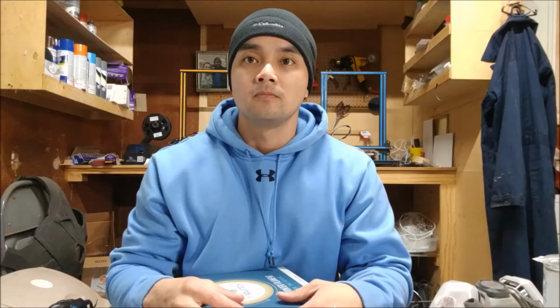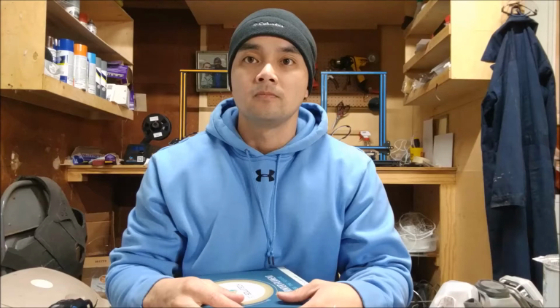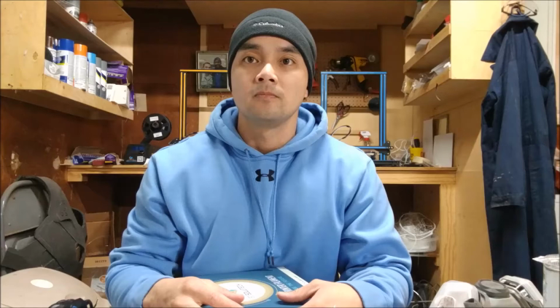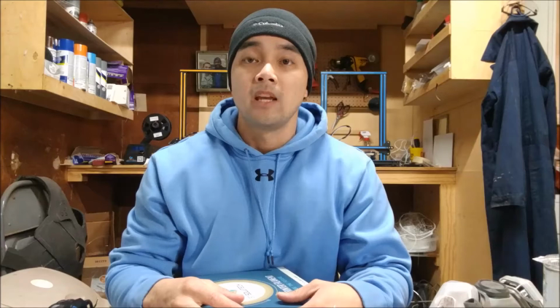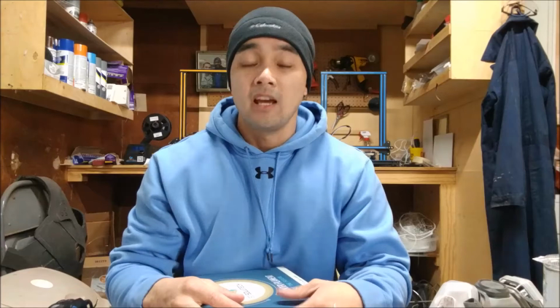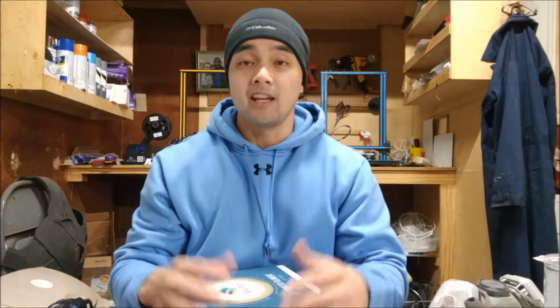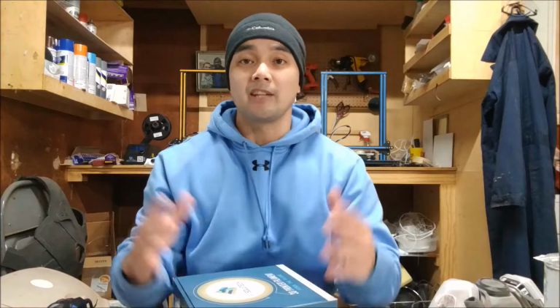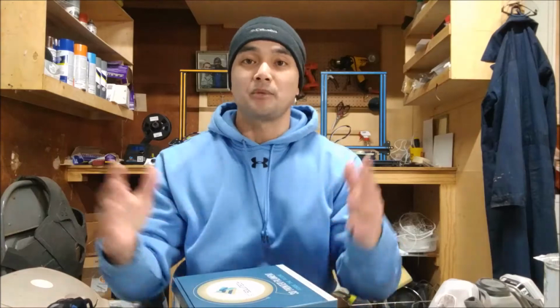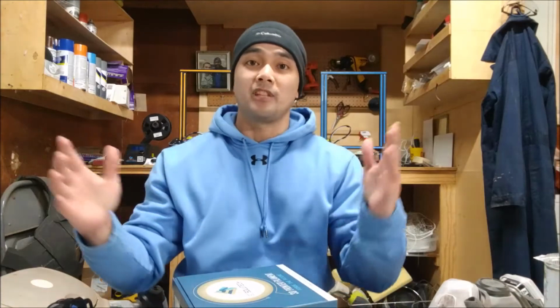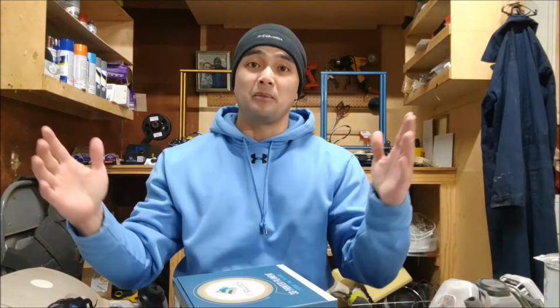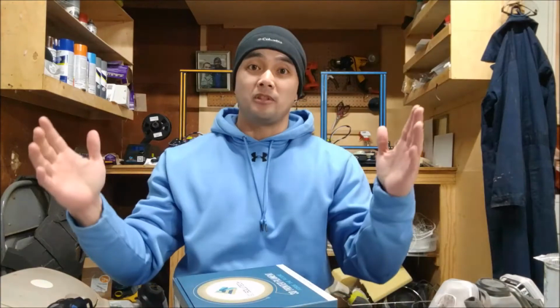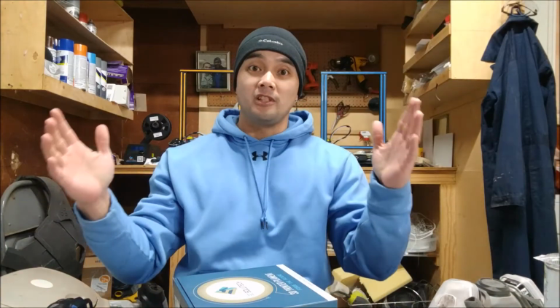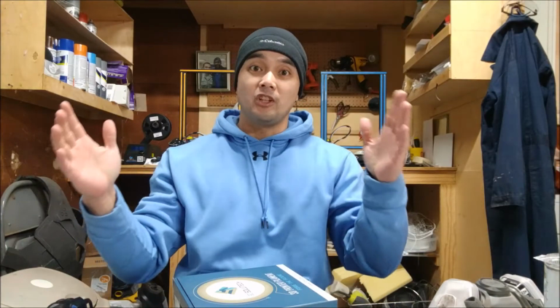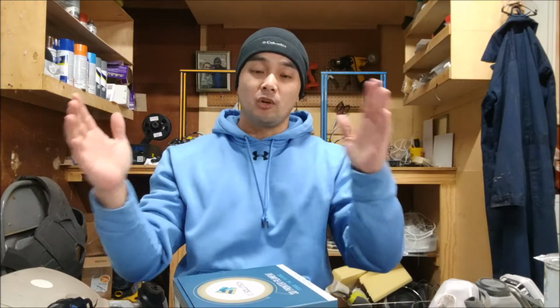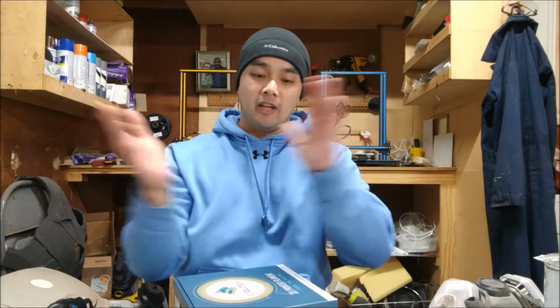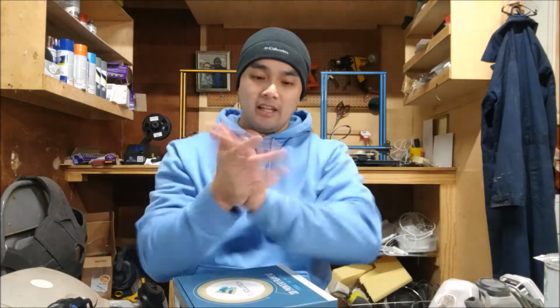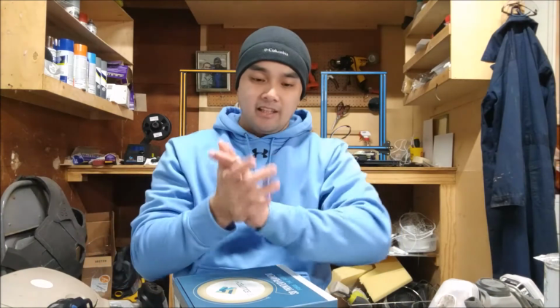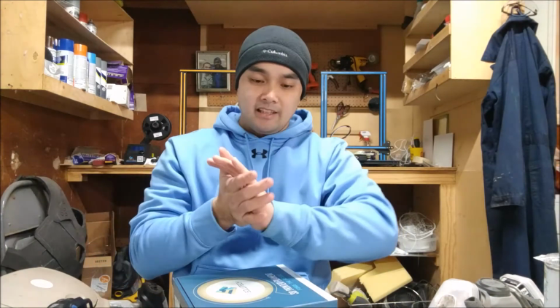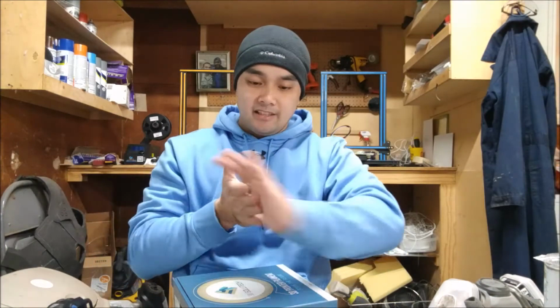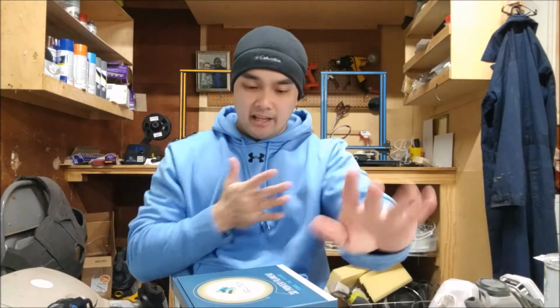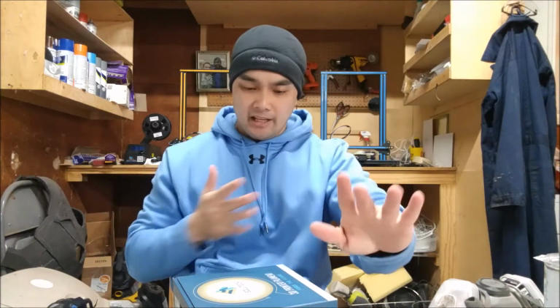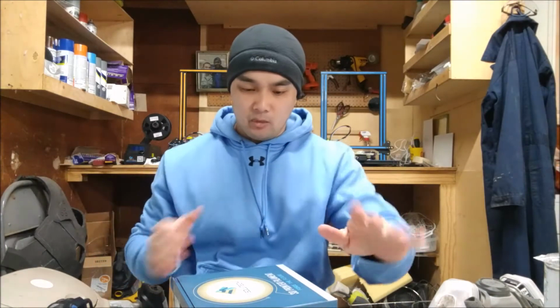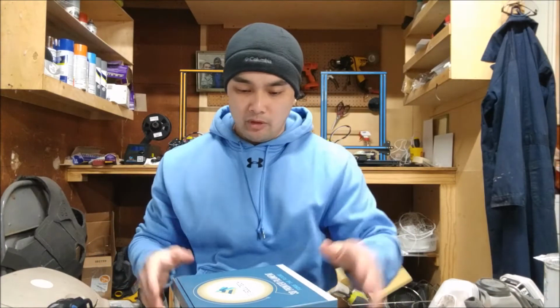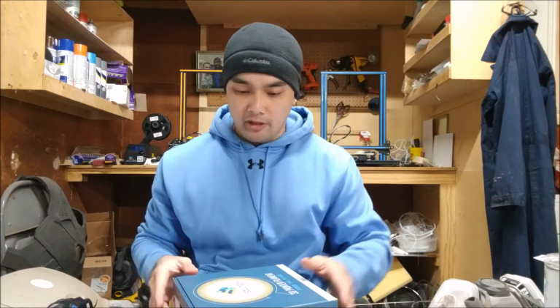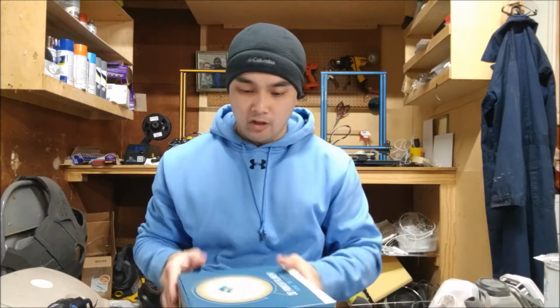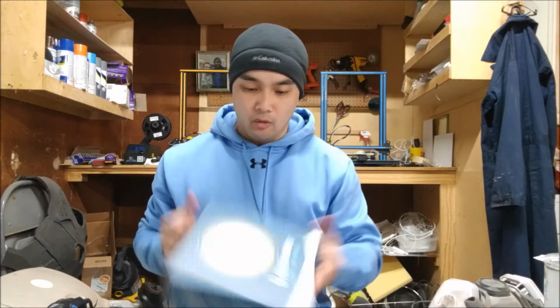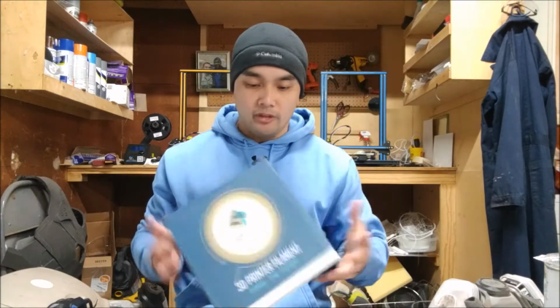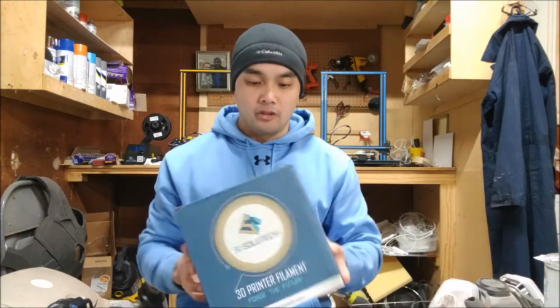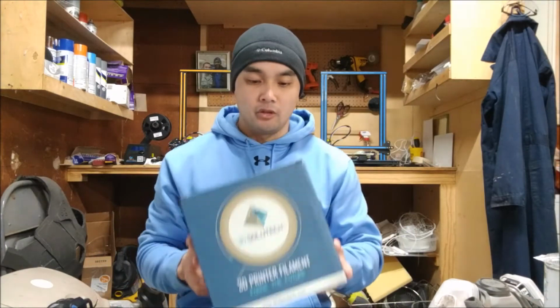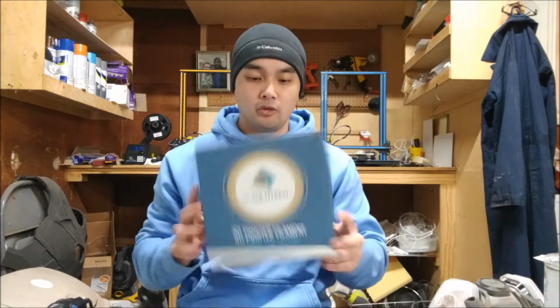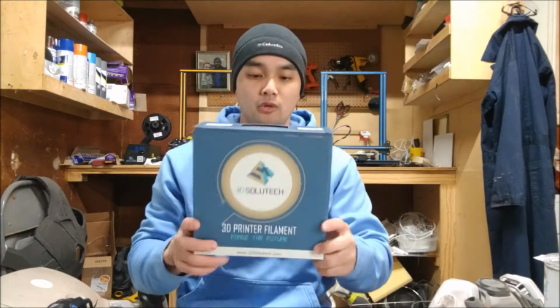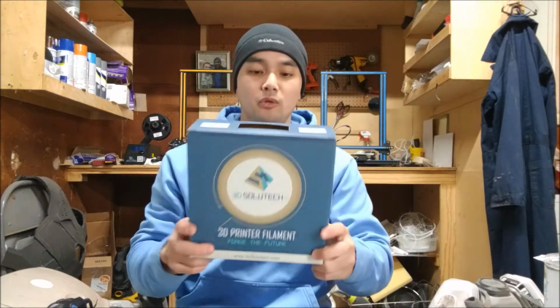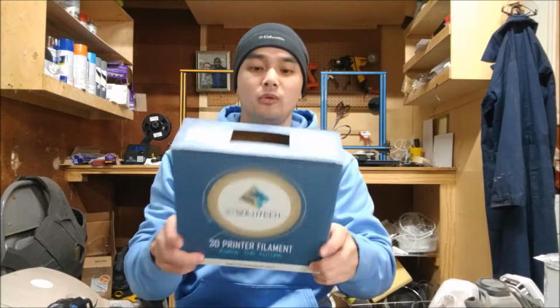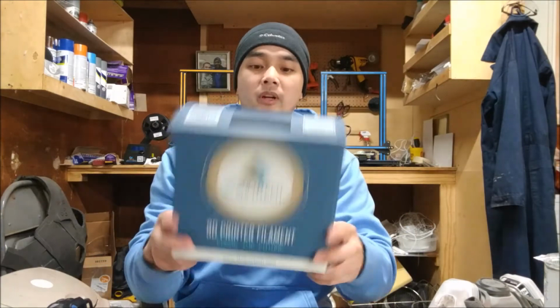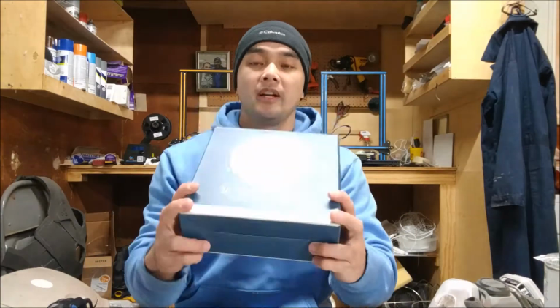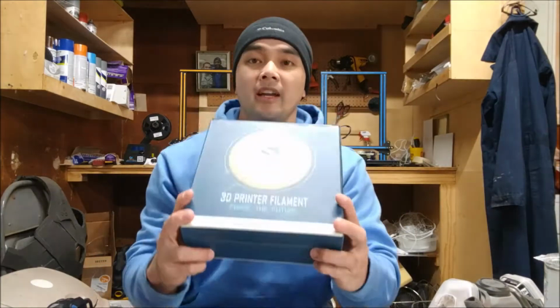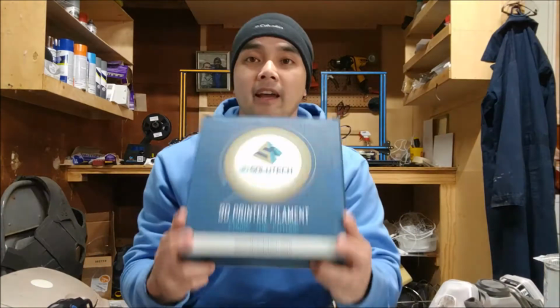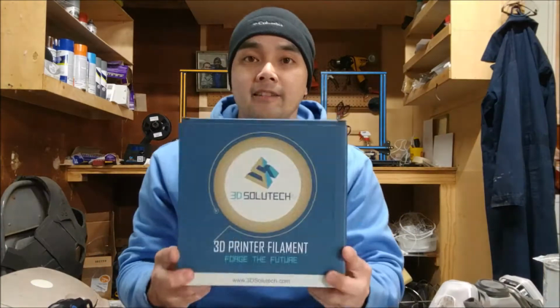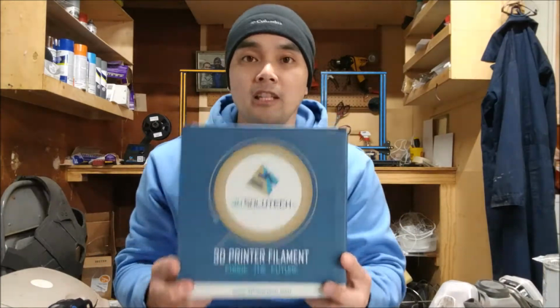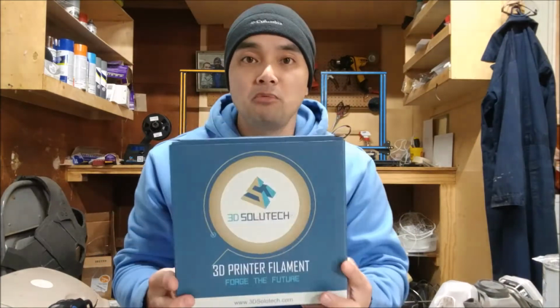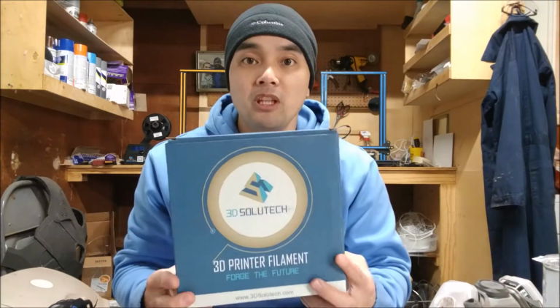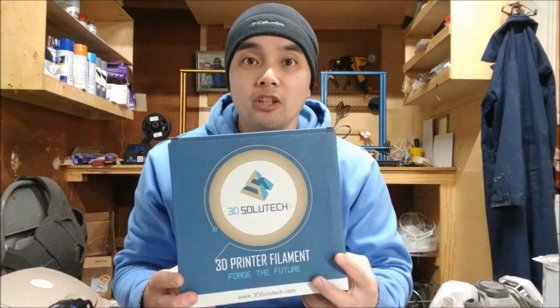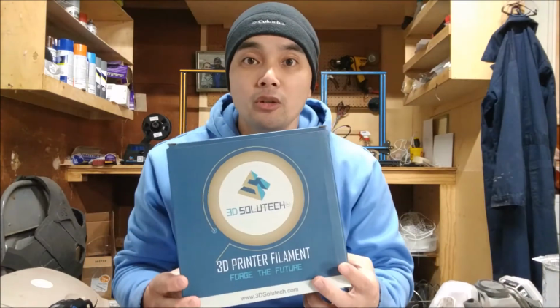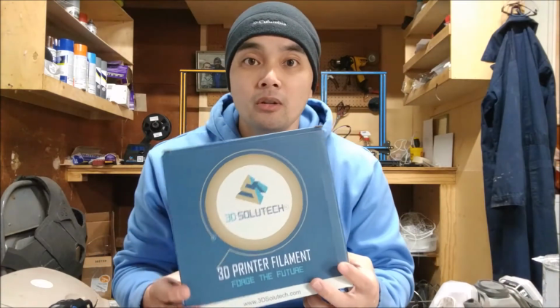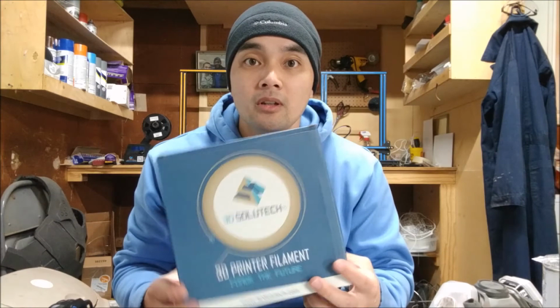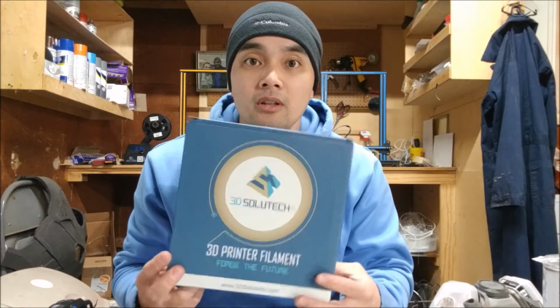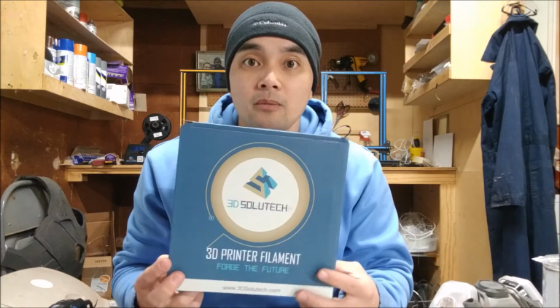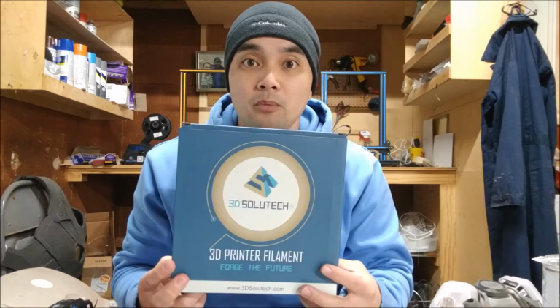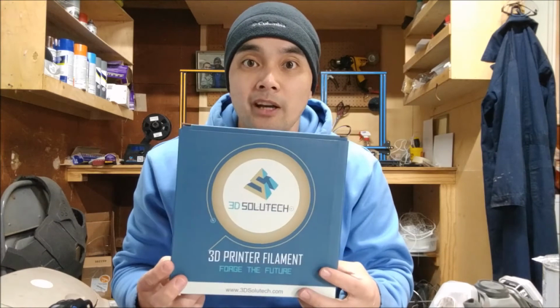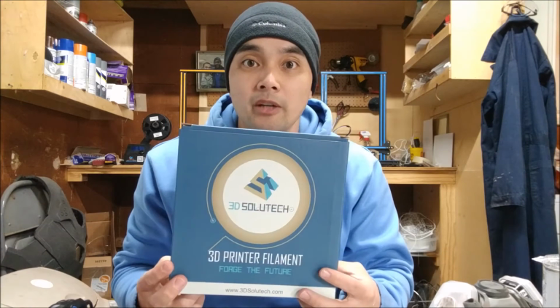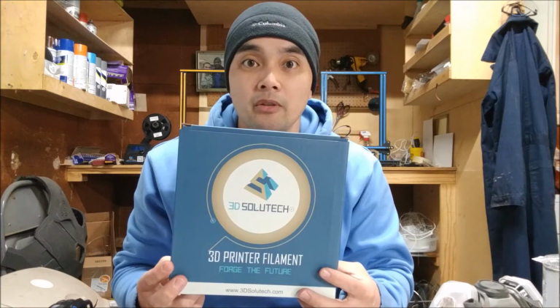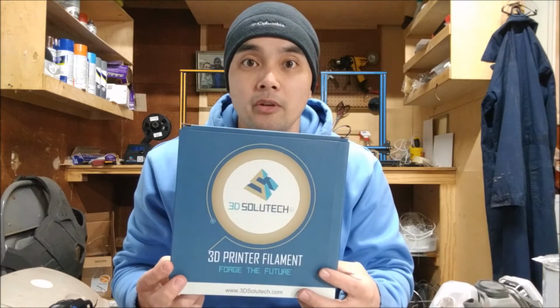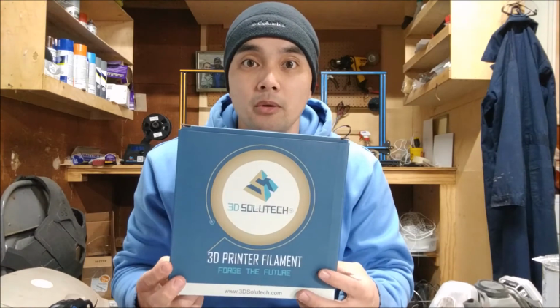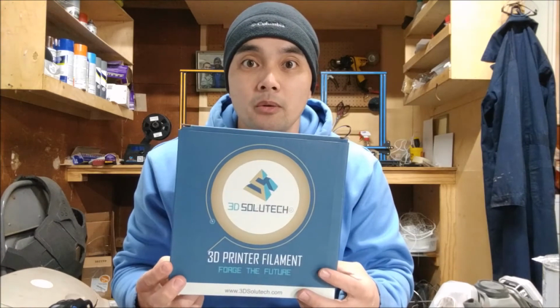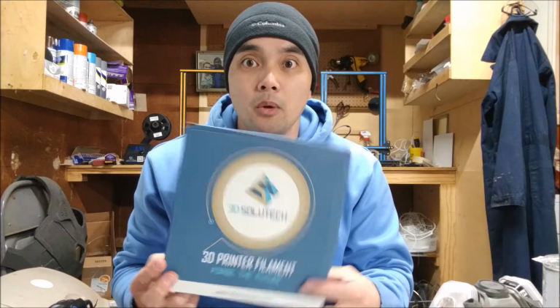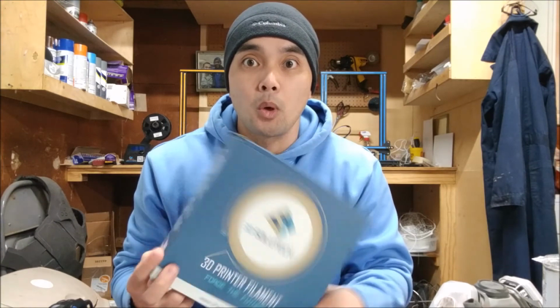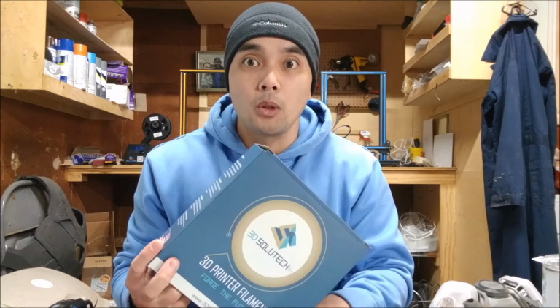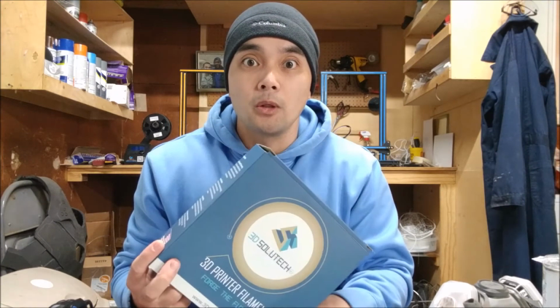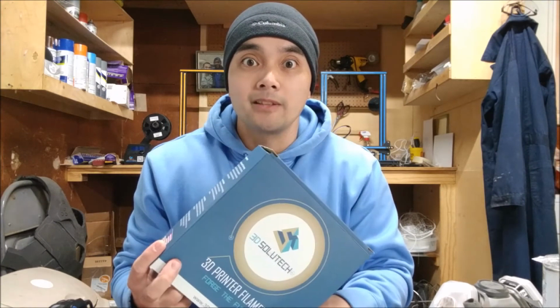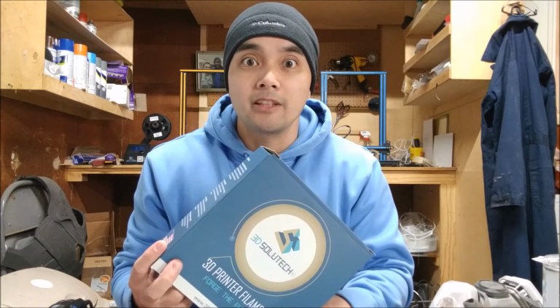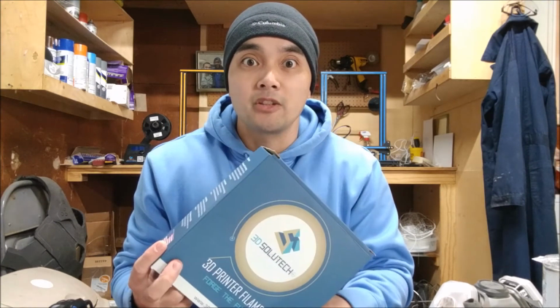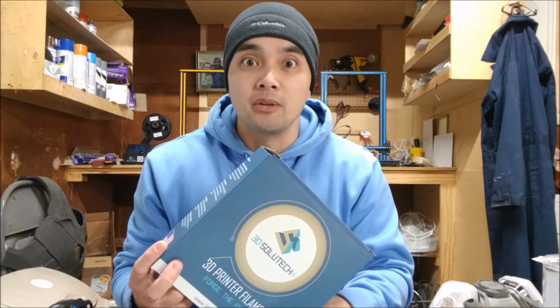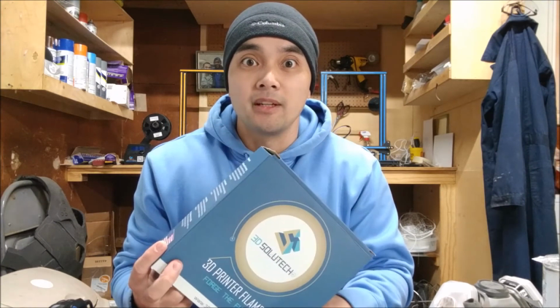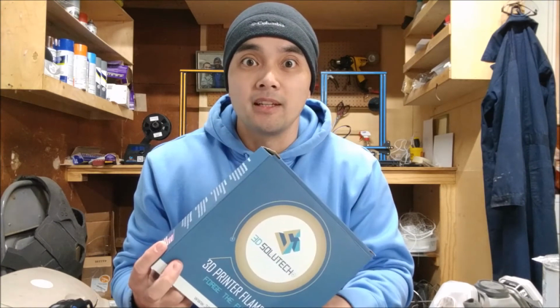Hey guys, what's up? It's Nico again, and today we are going to do a TPU product review. Let's get to it.